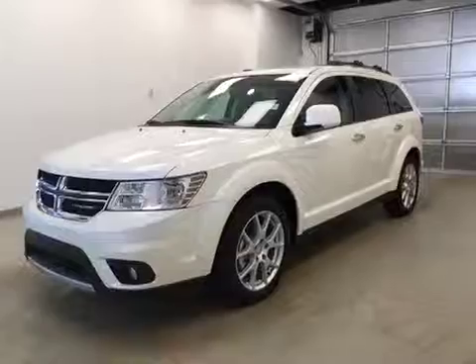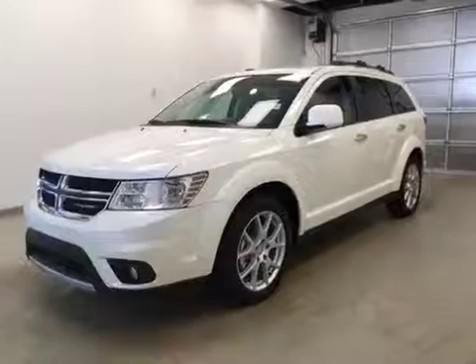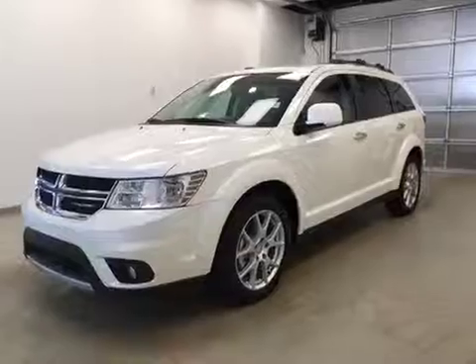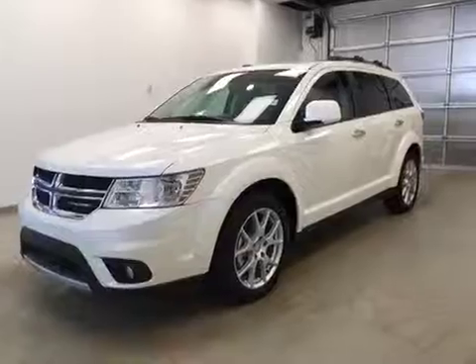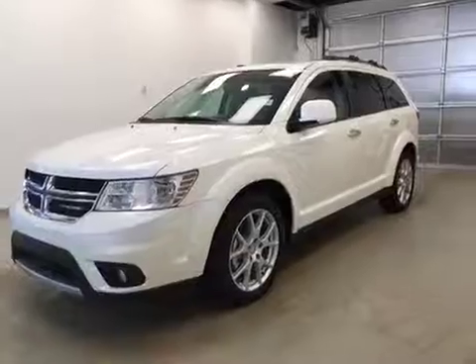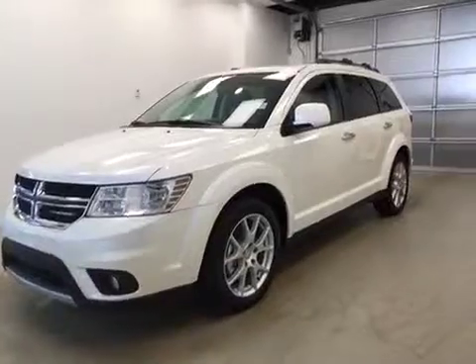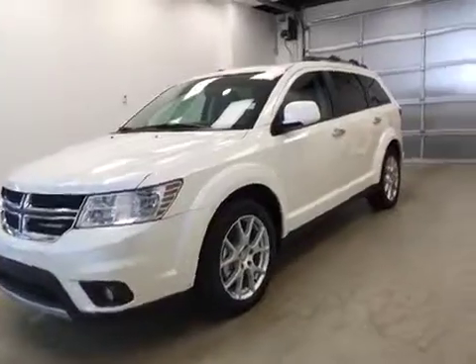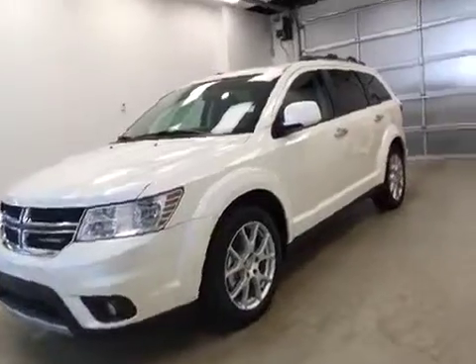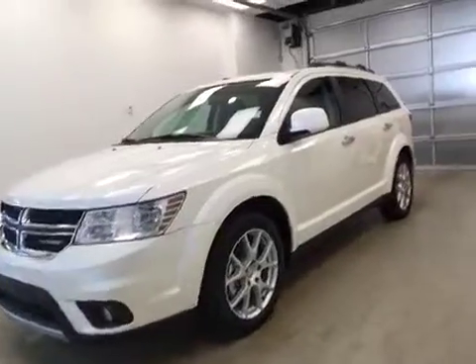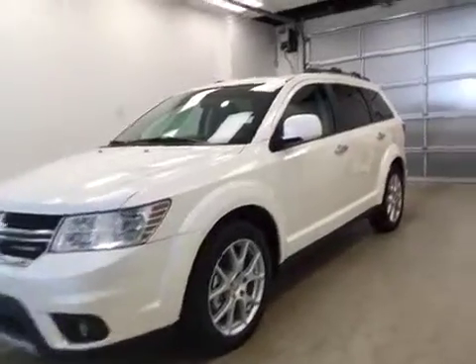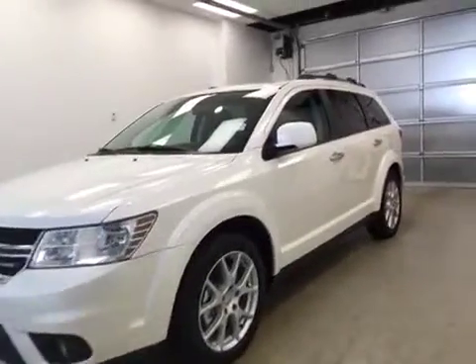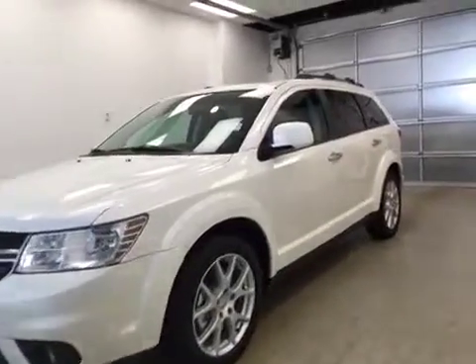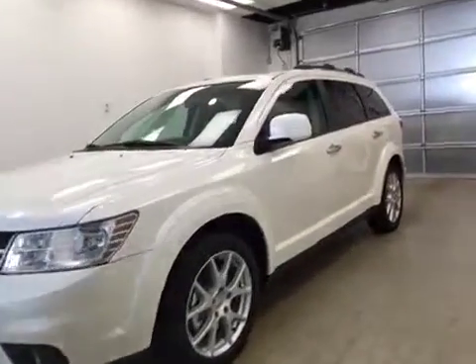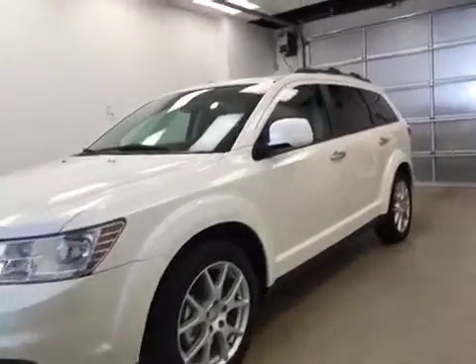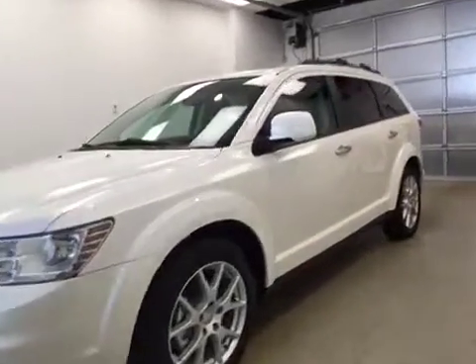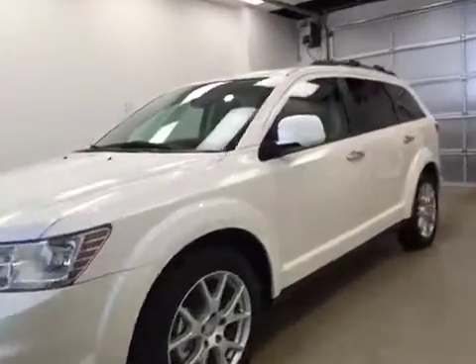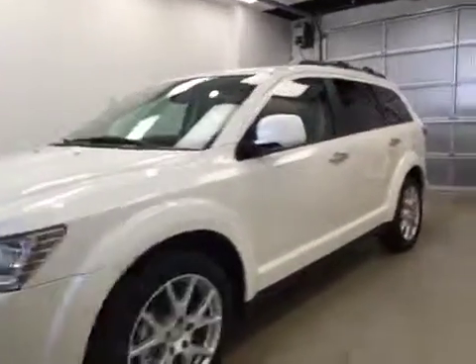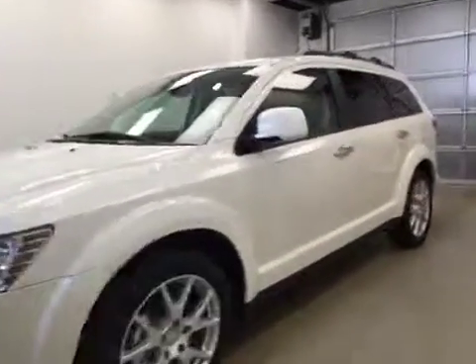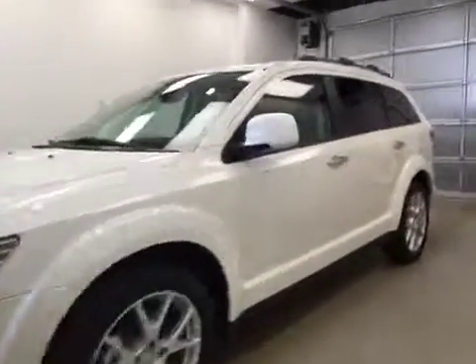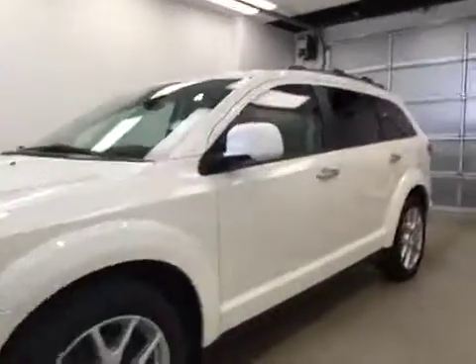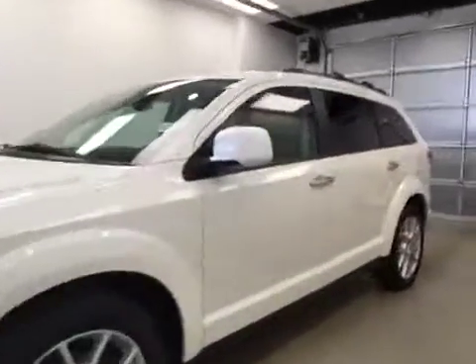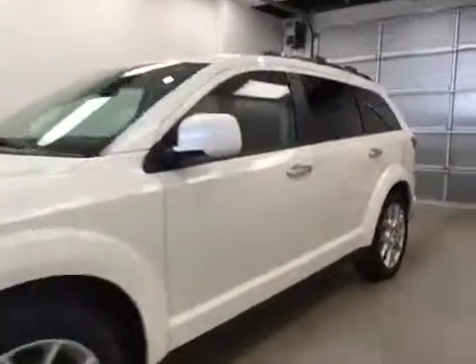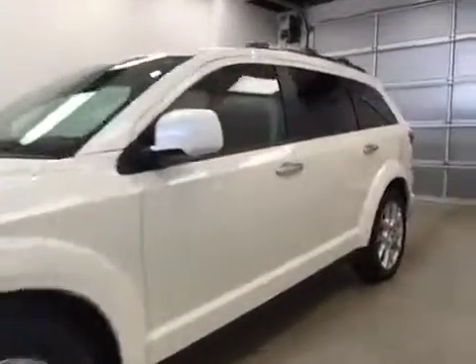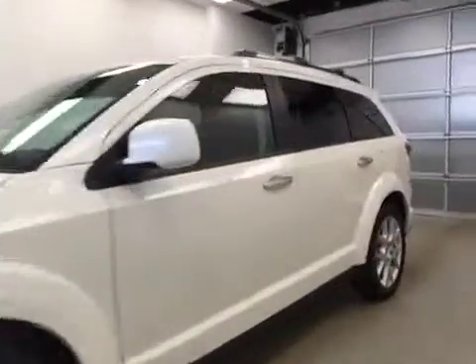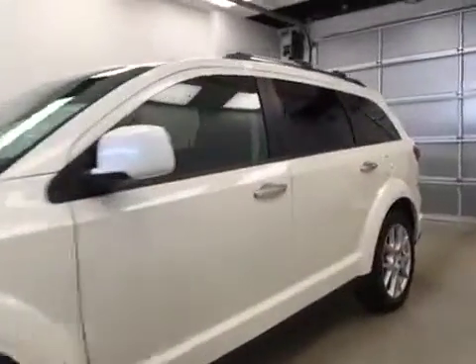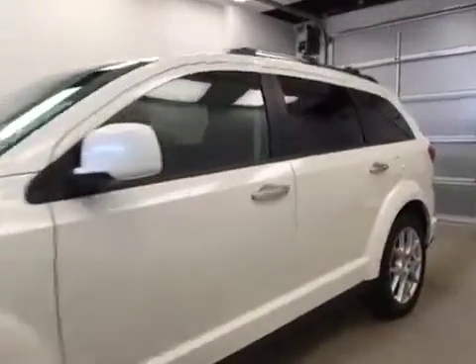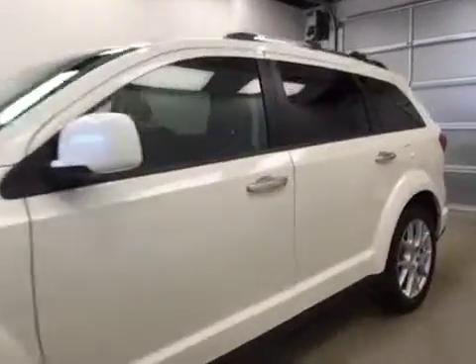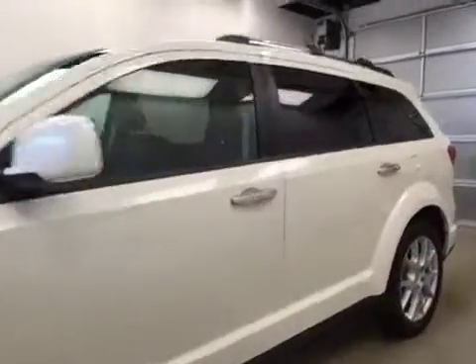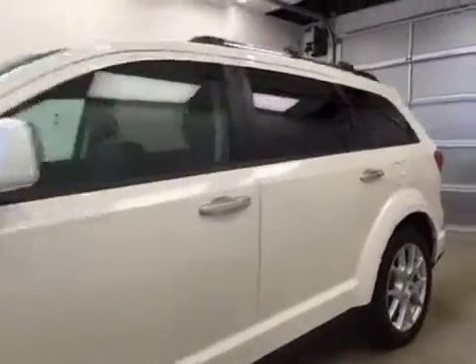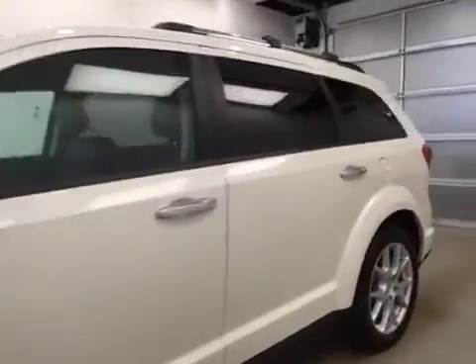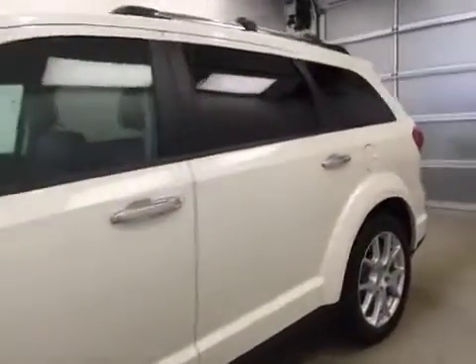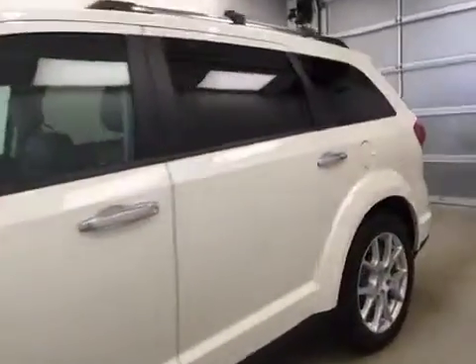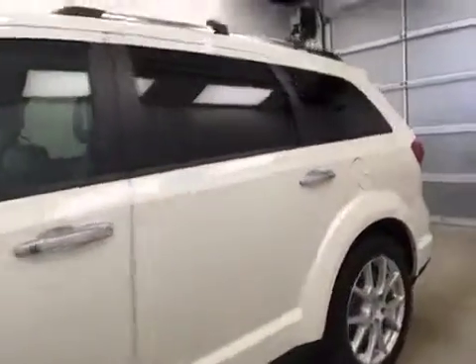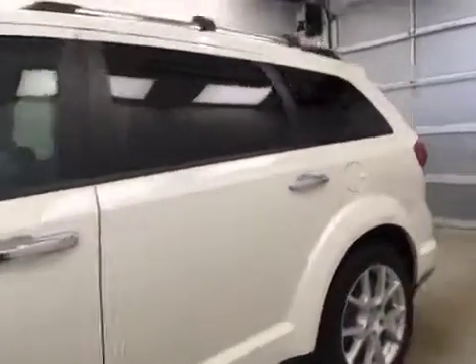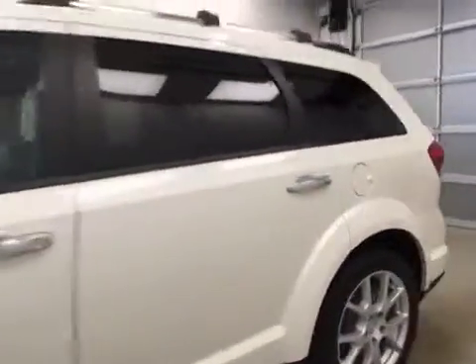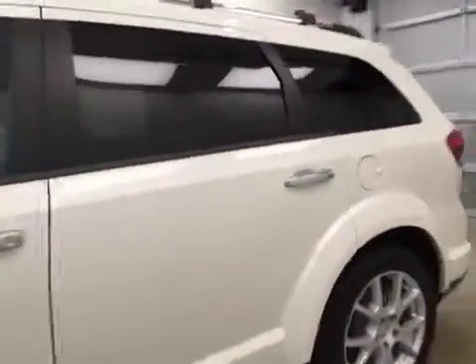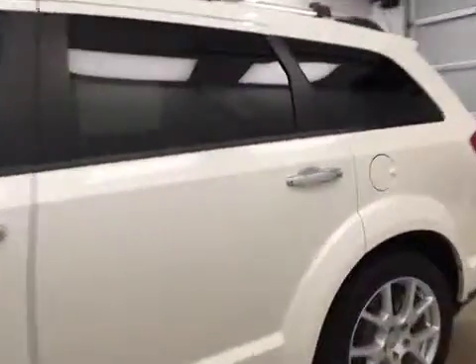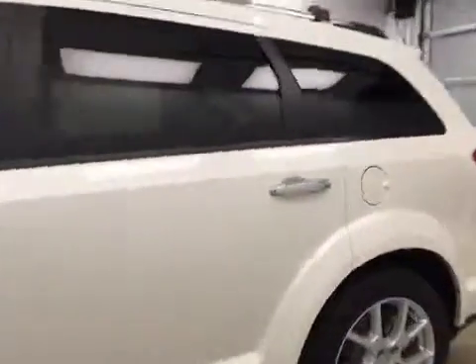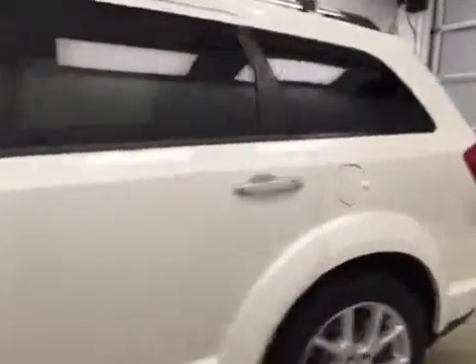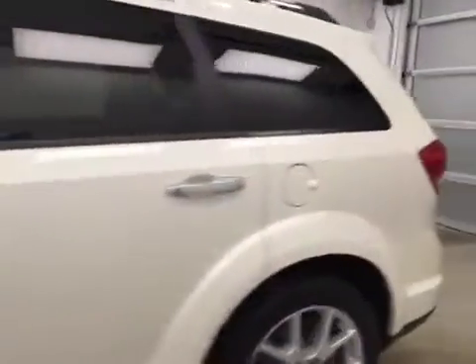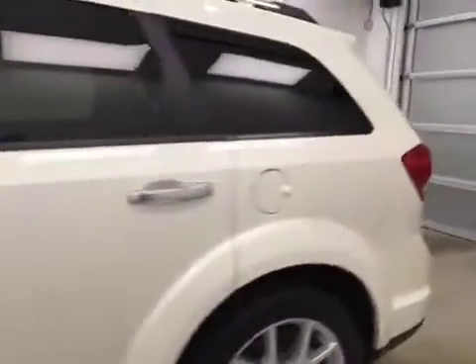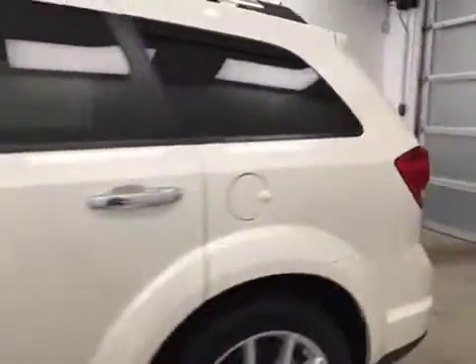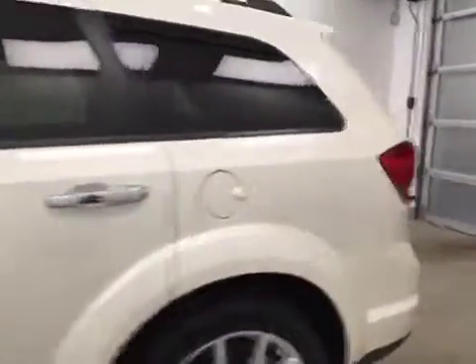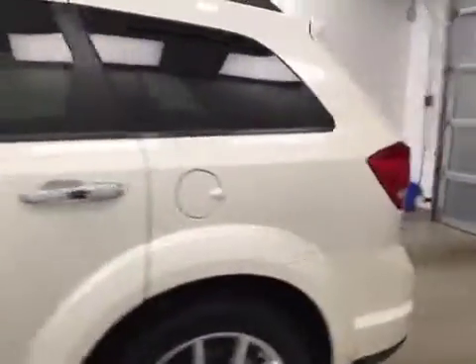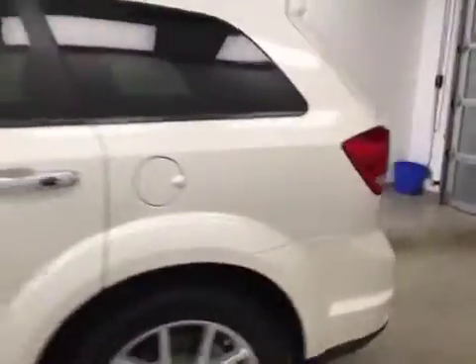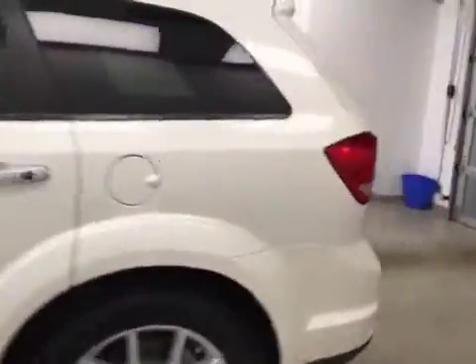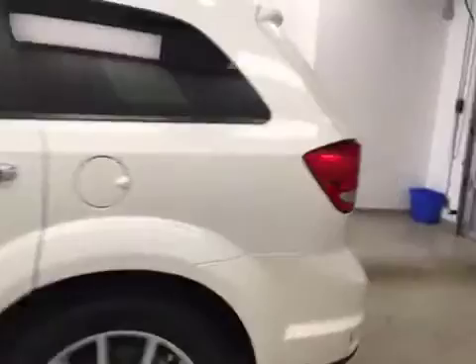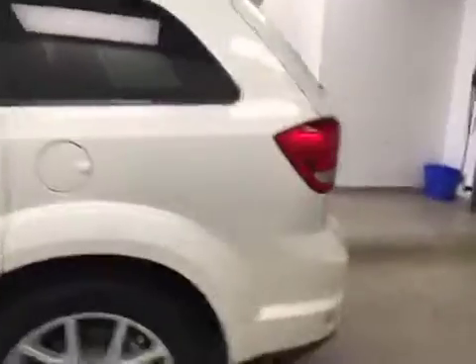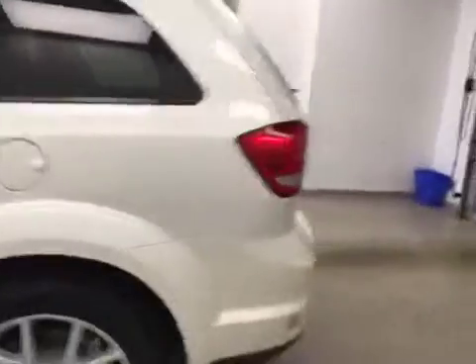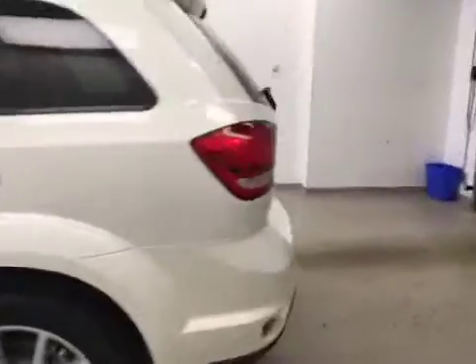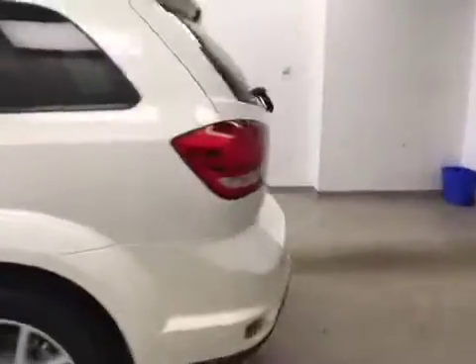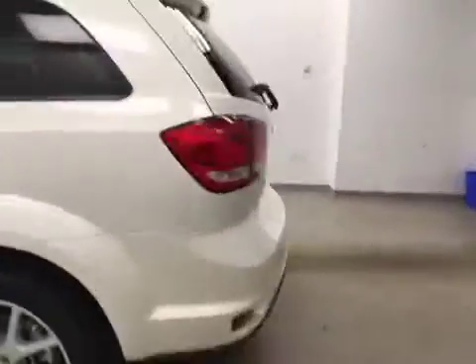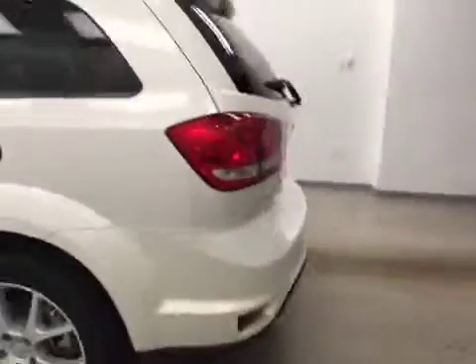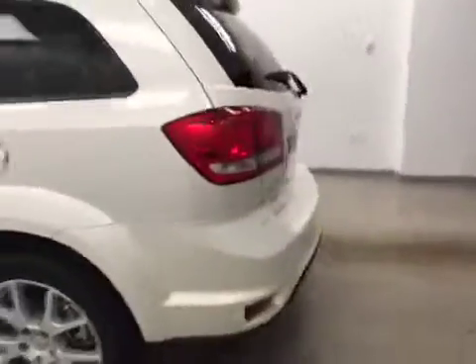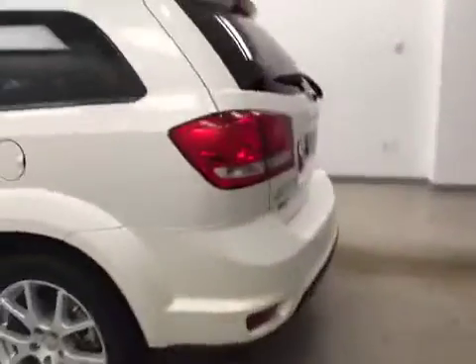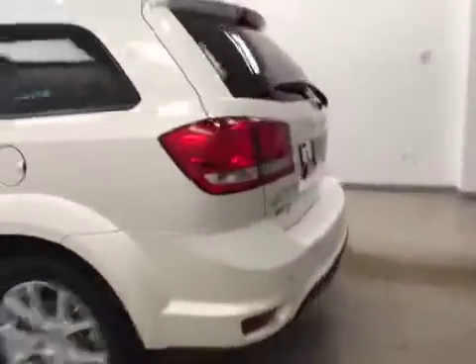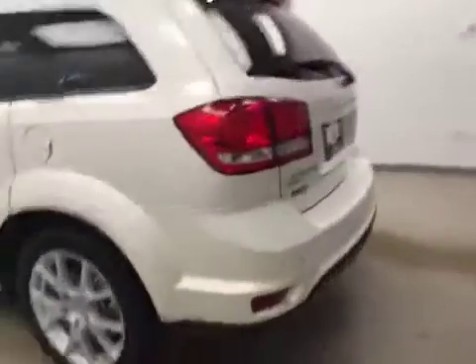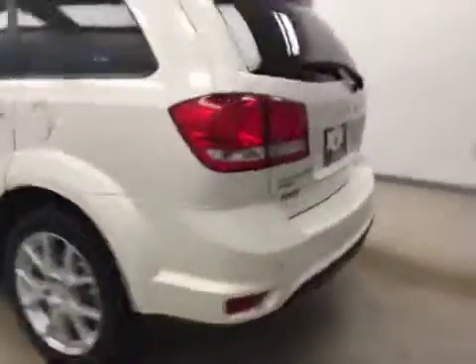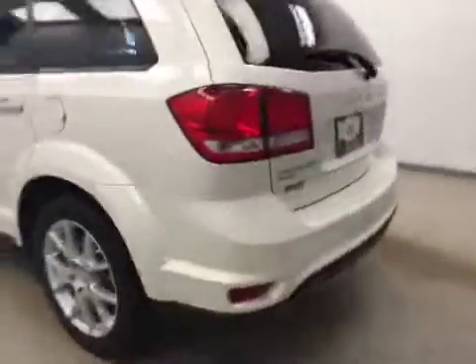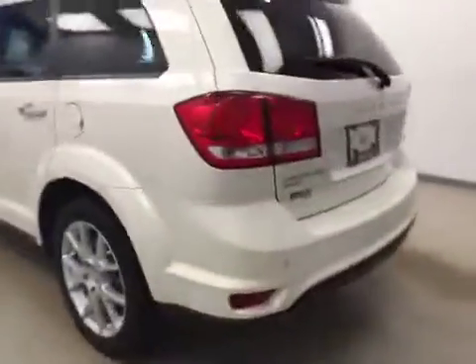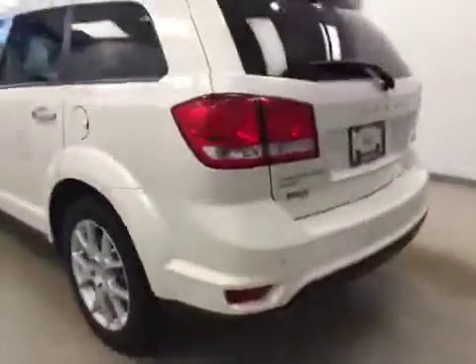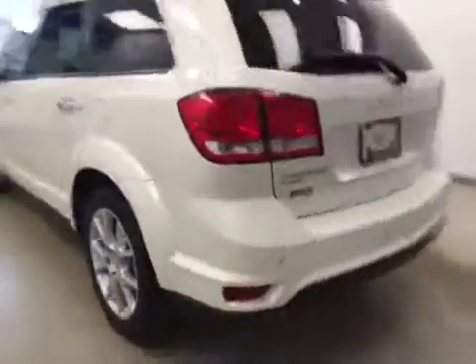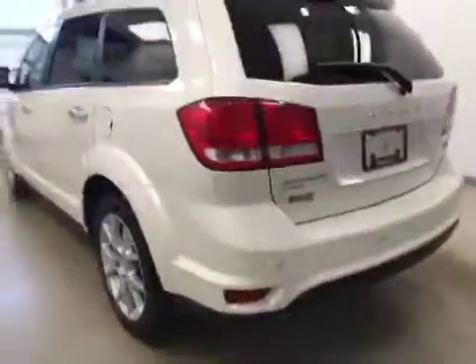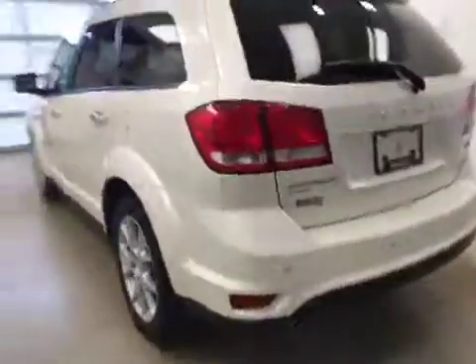This is stock number 2550, a 2015 Dodge Journey RT all-wheel drive. Exterior color is white.